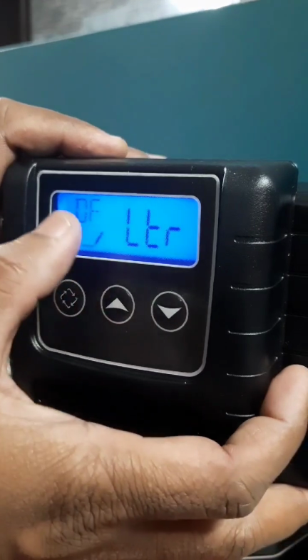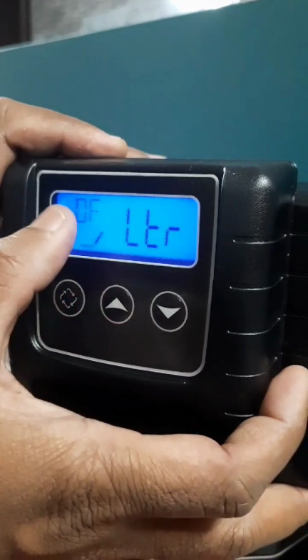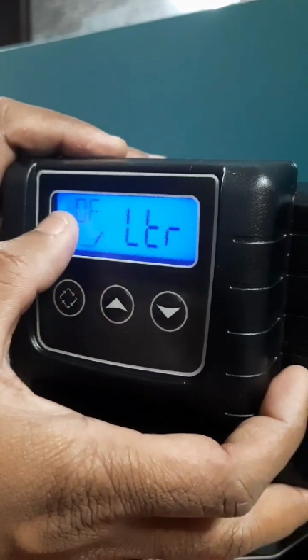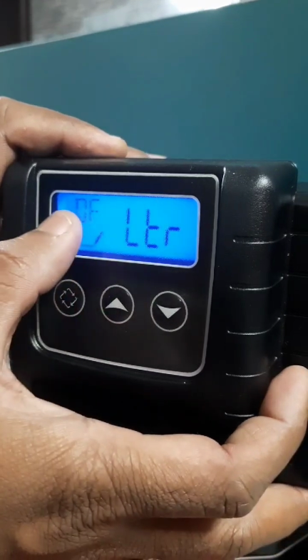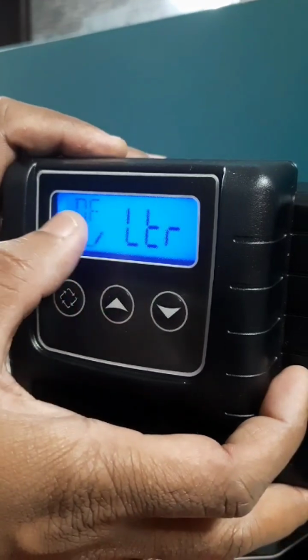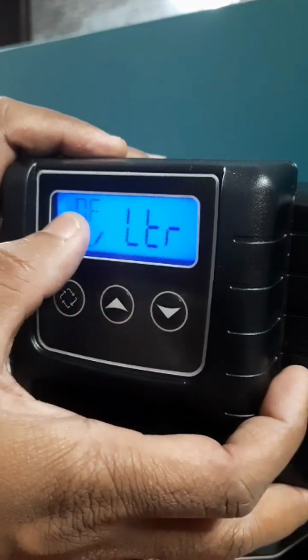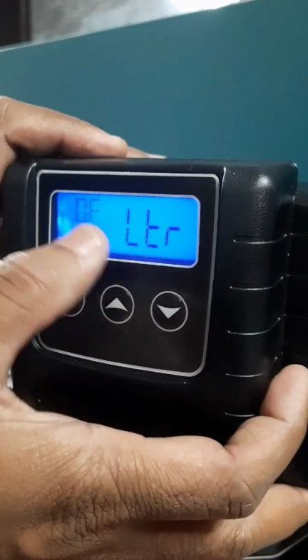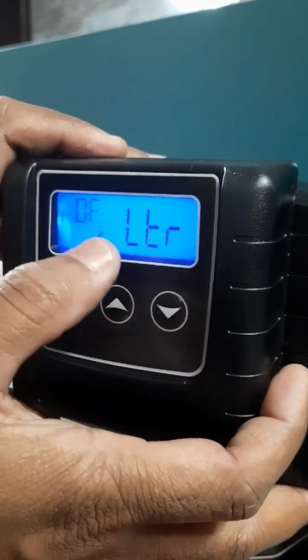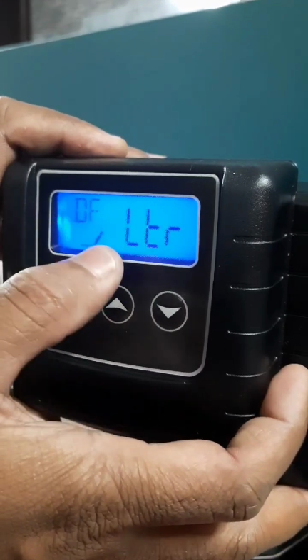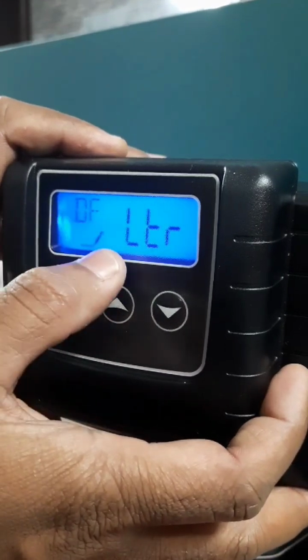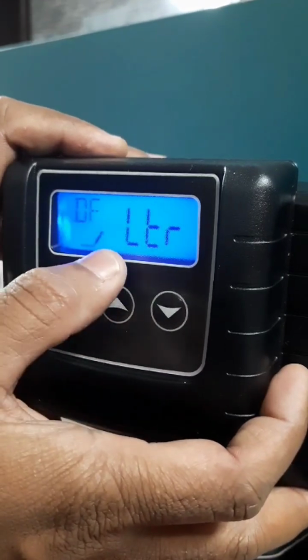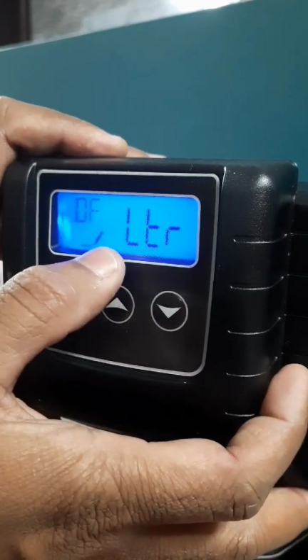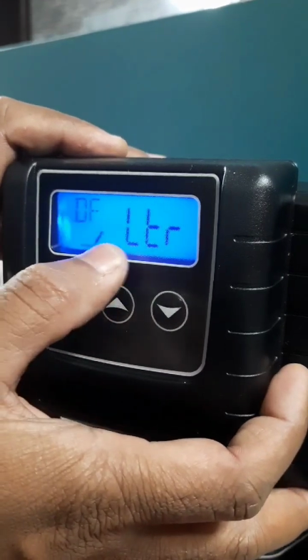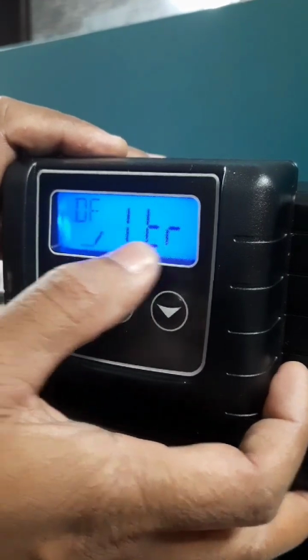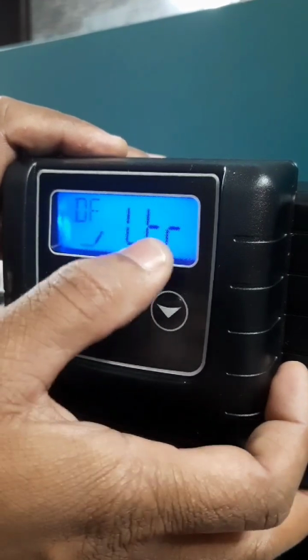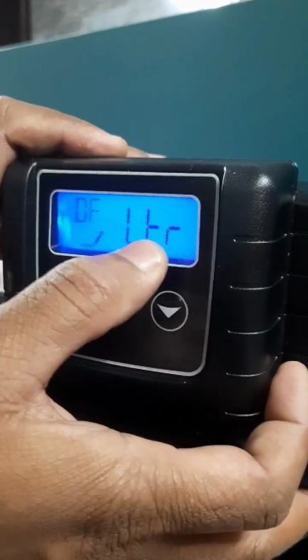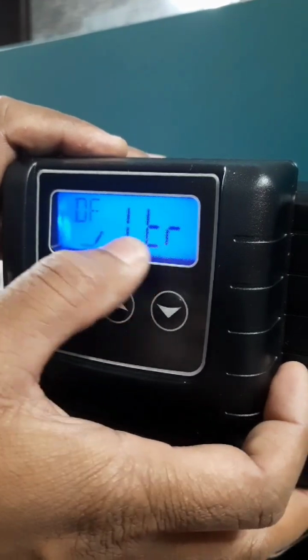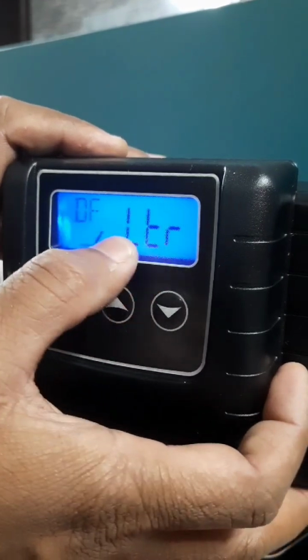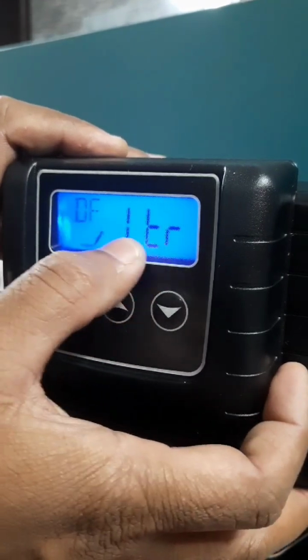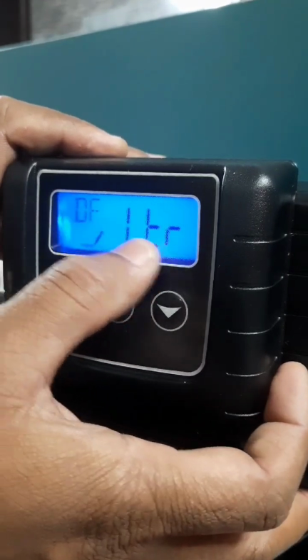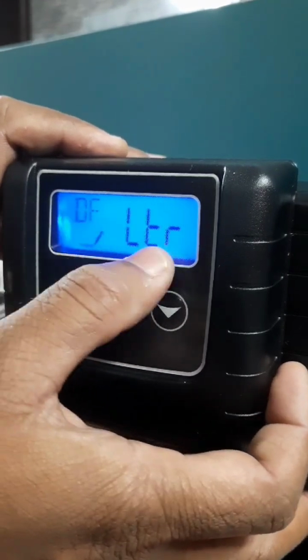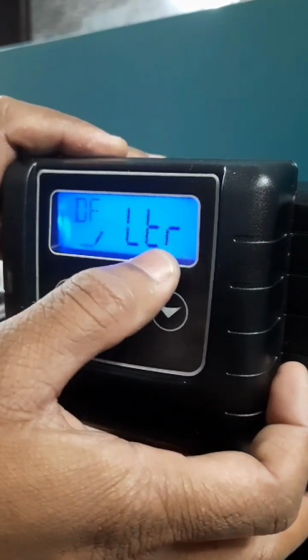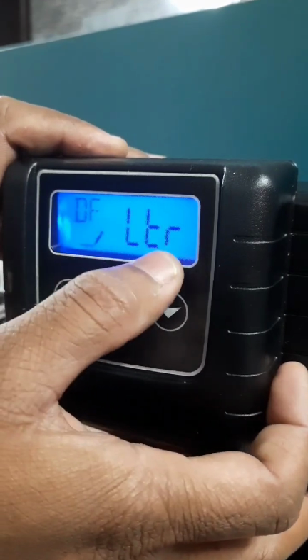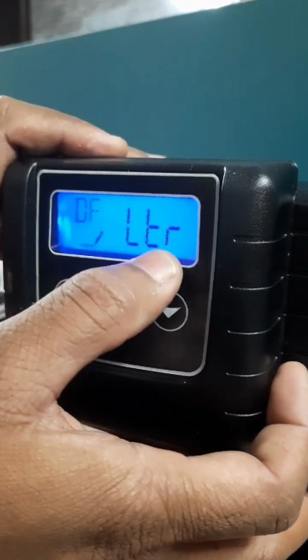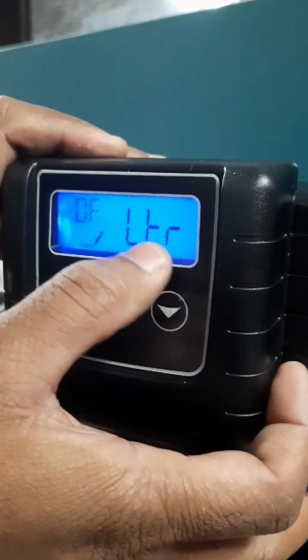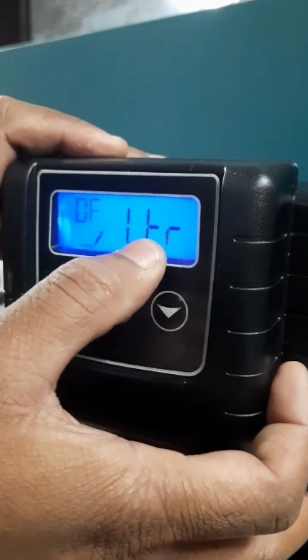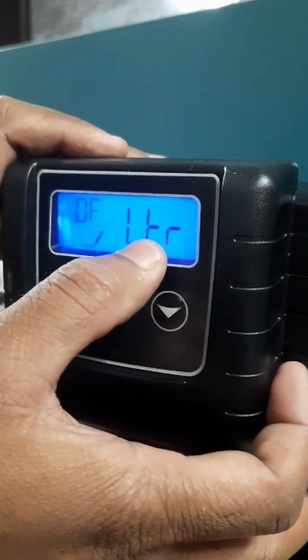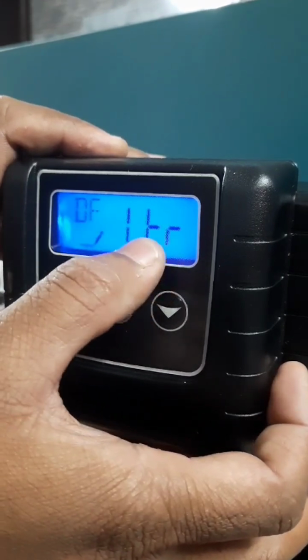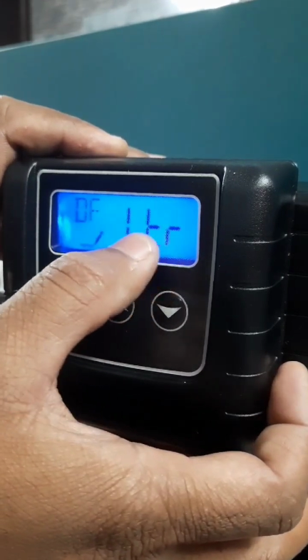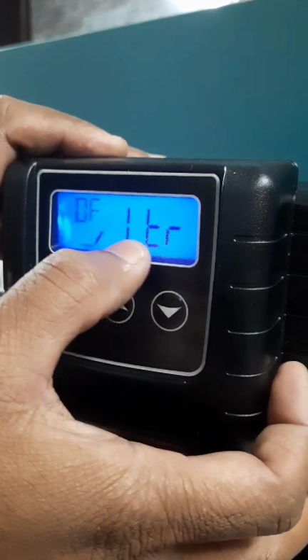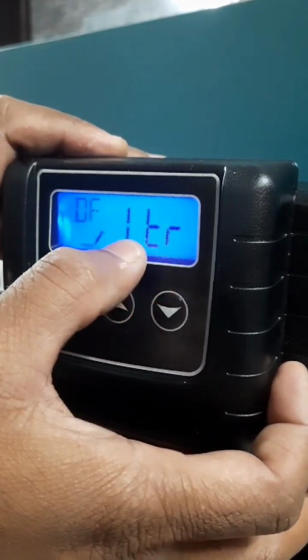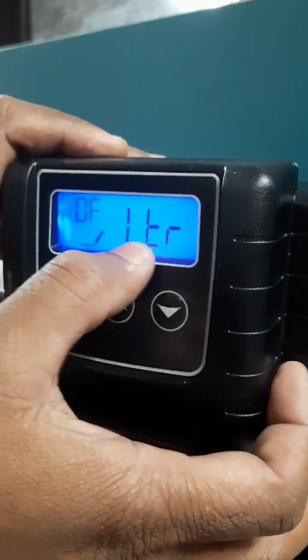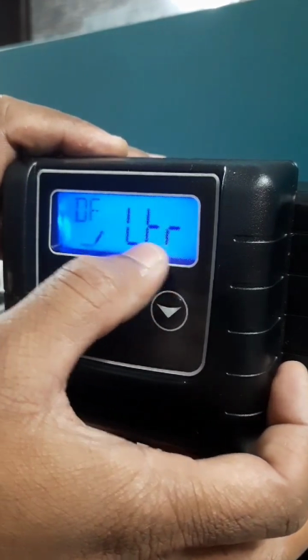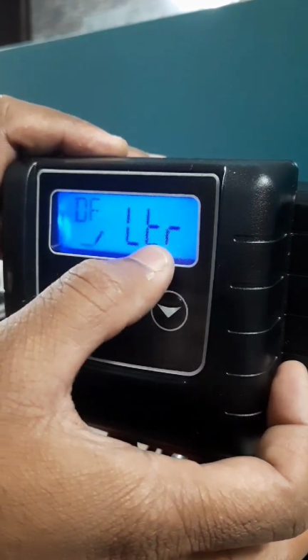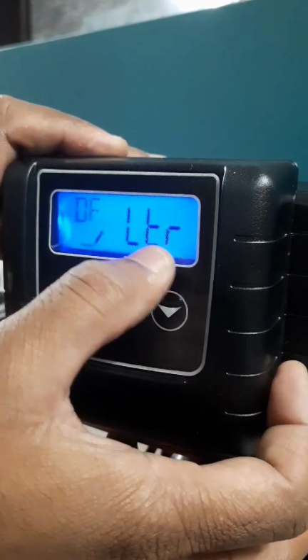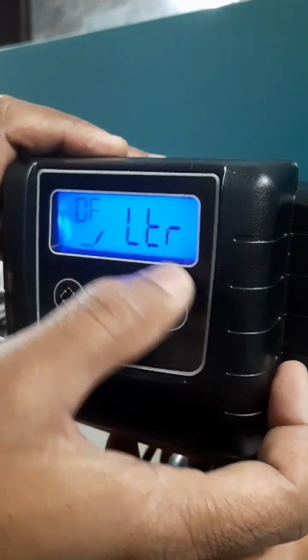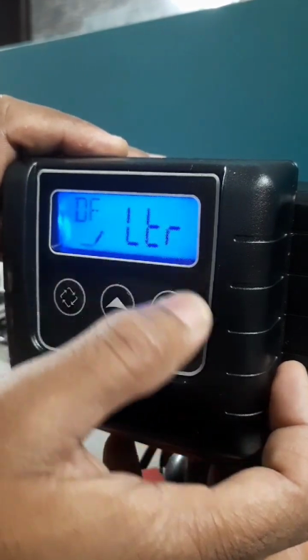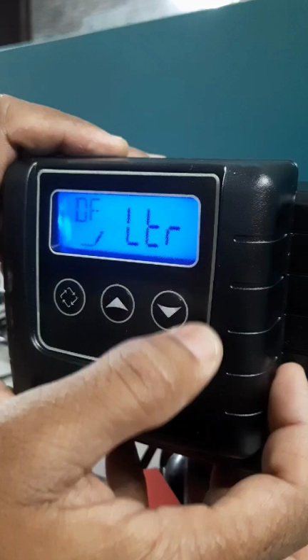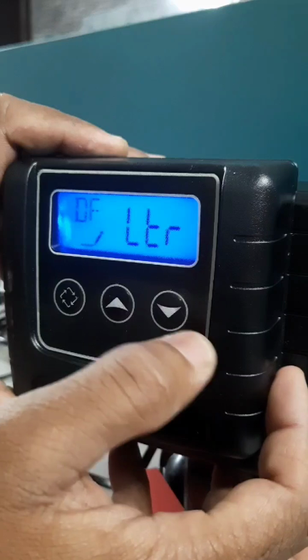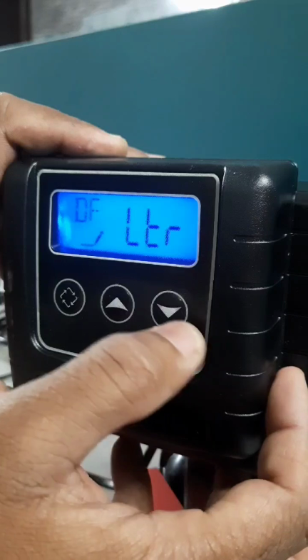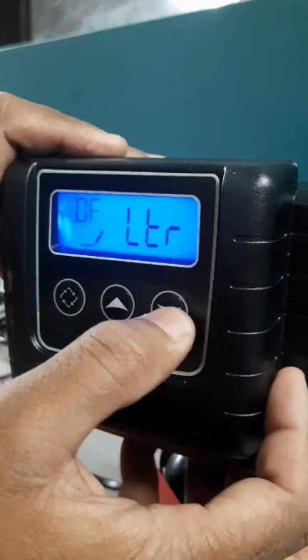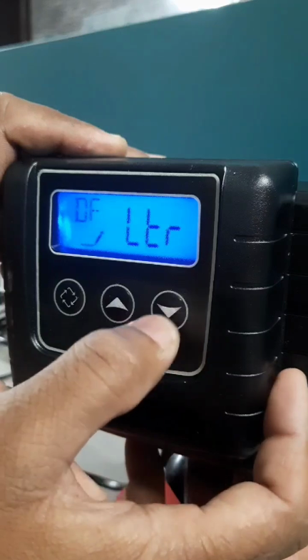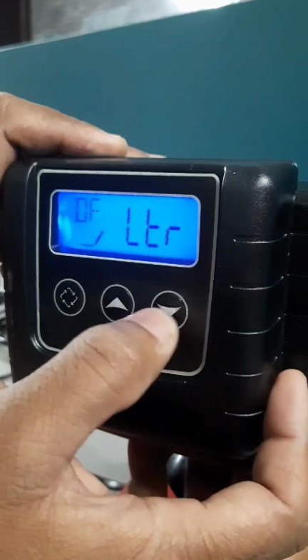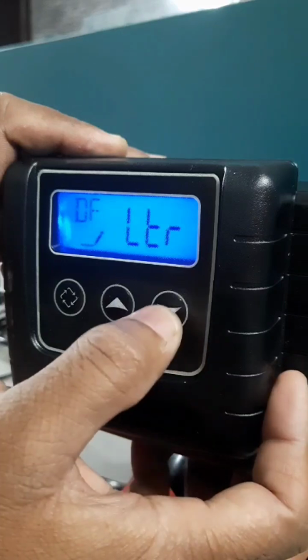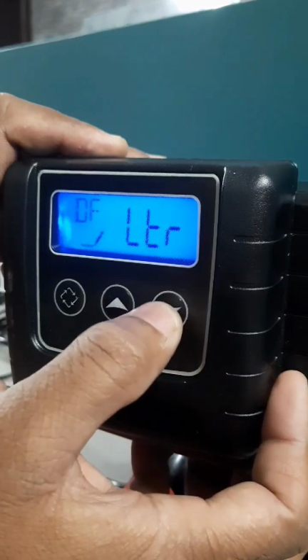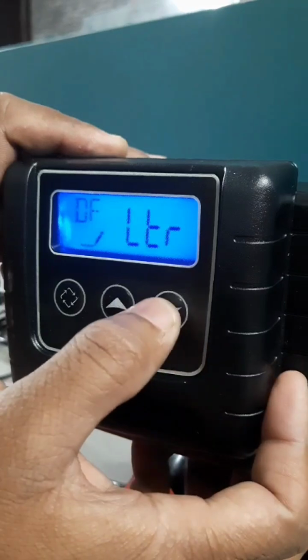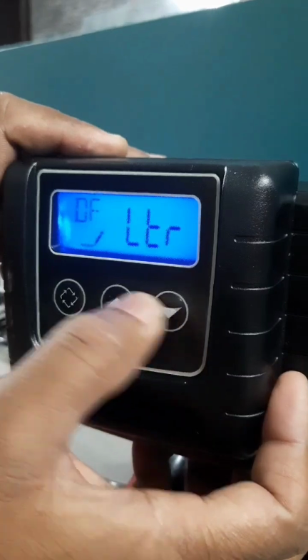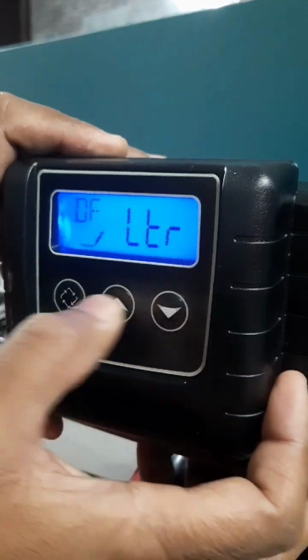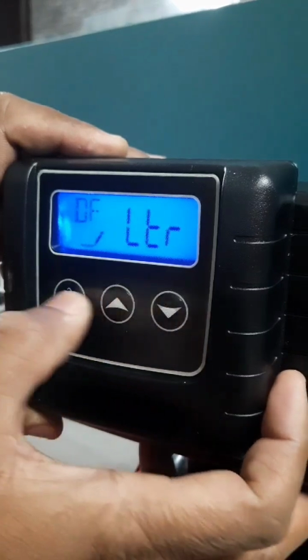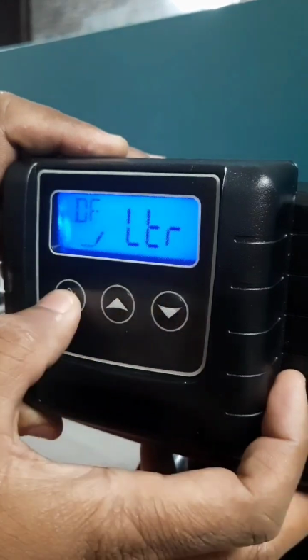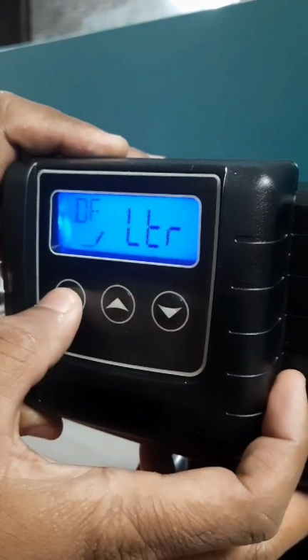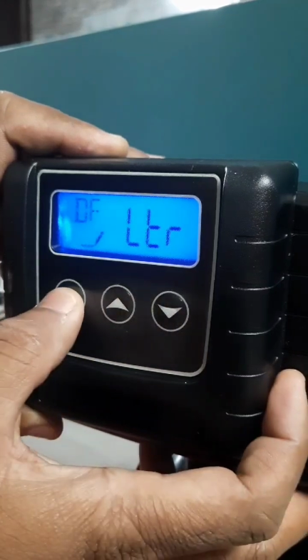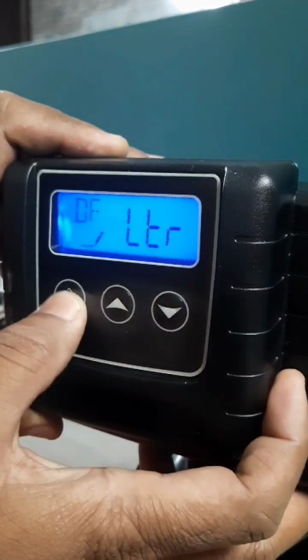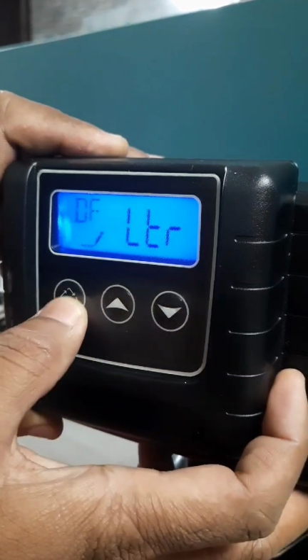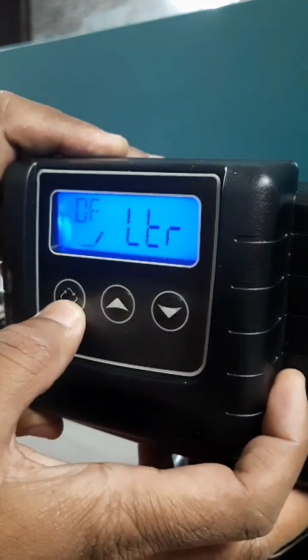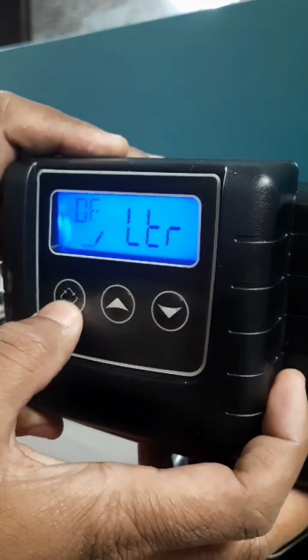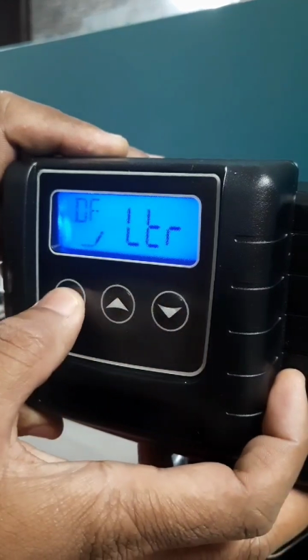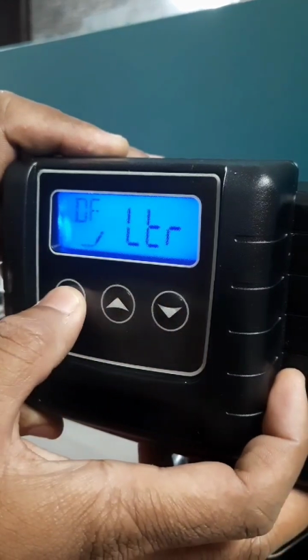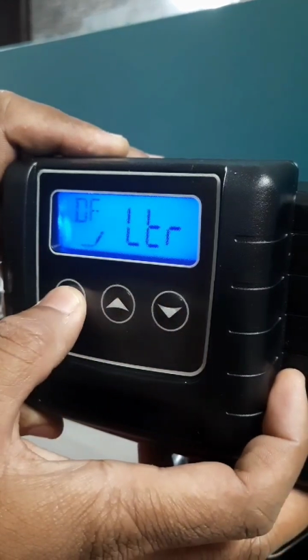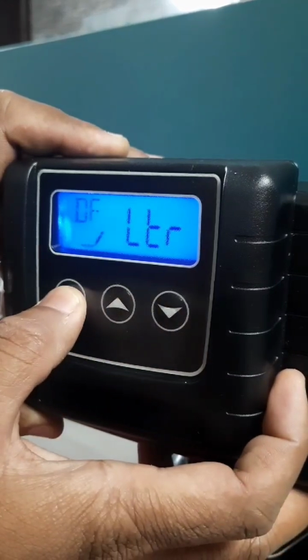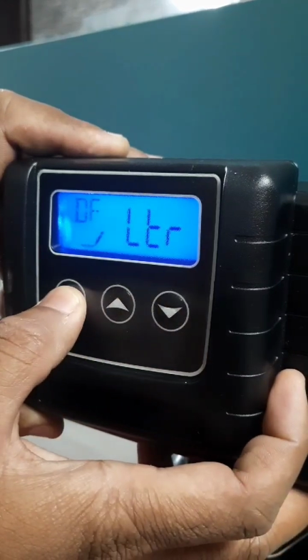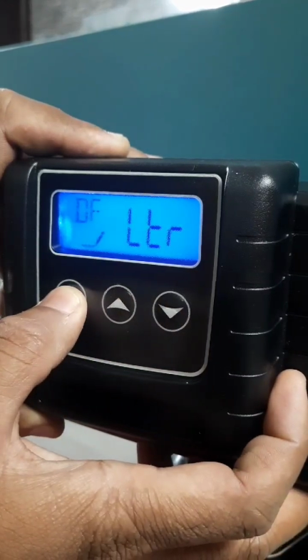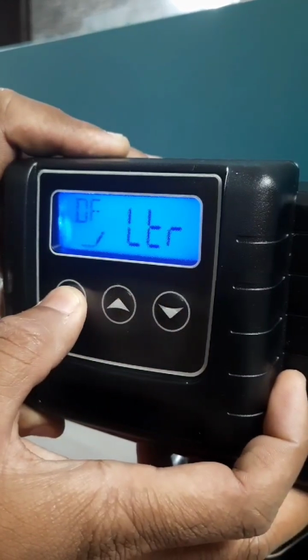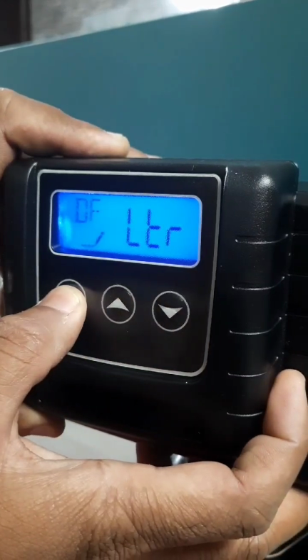First, it is DF — this has to be set considering liters. Then press the enter button.